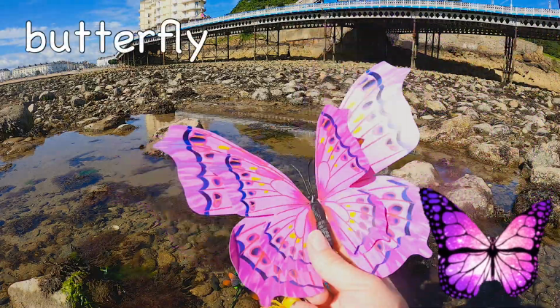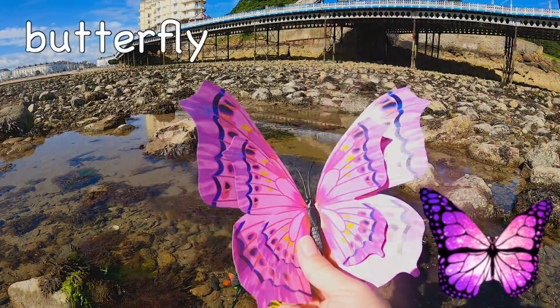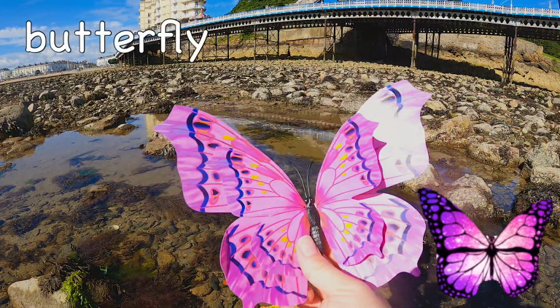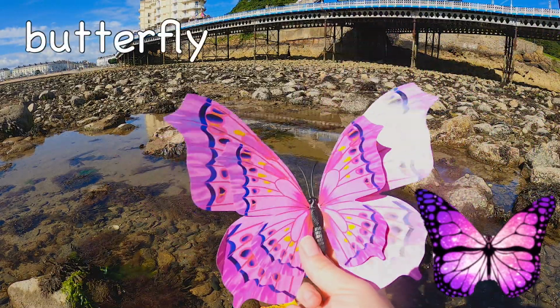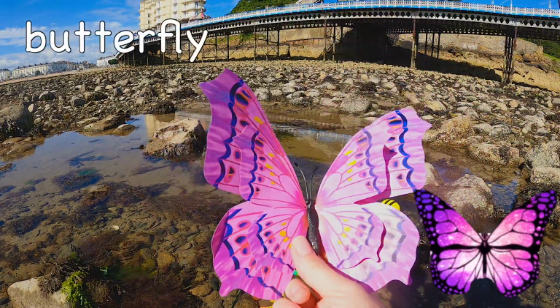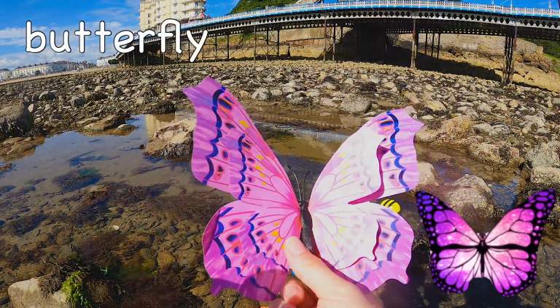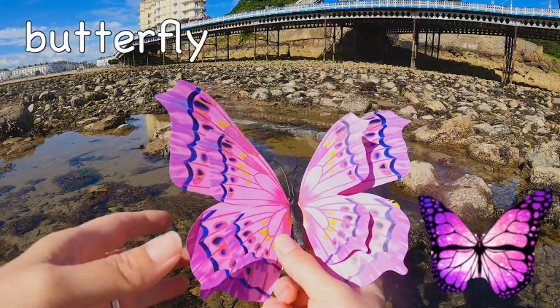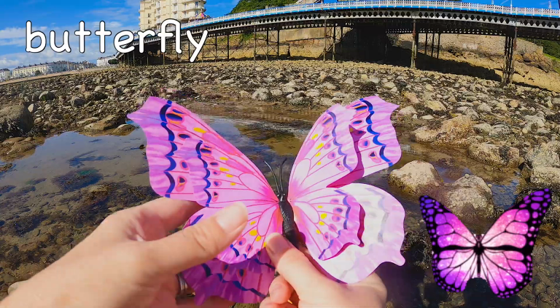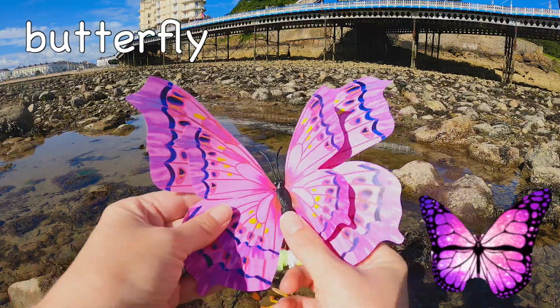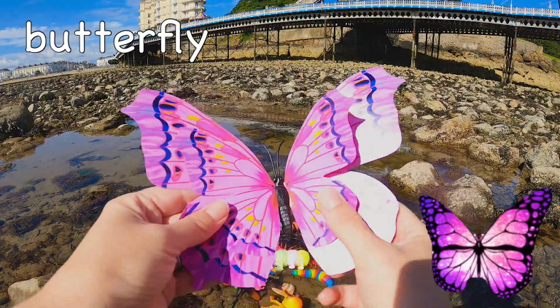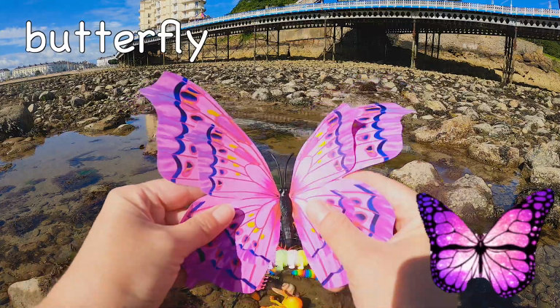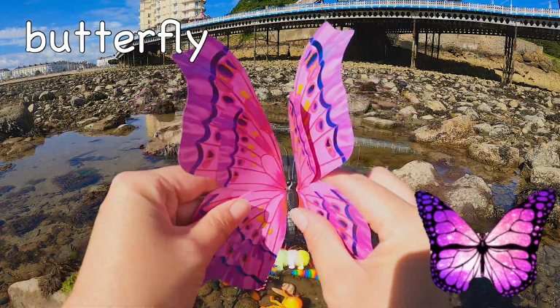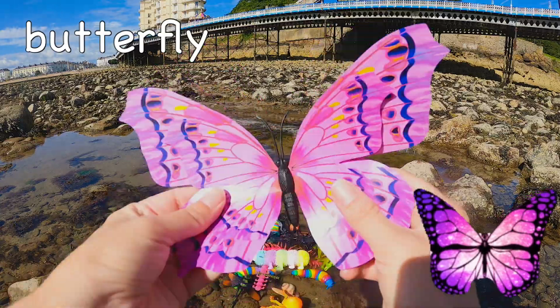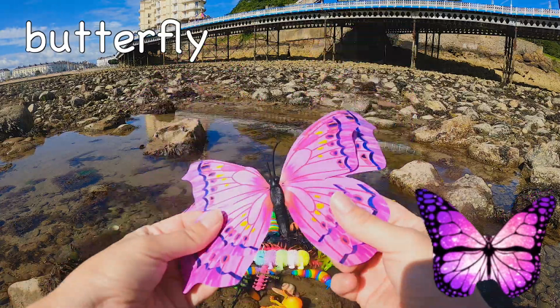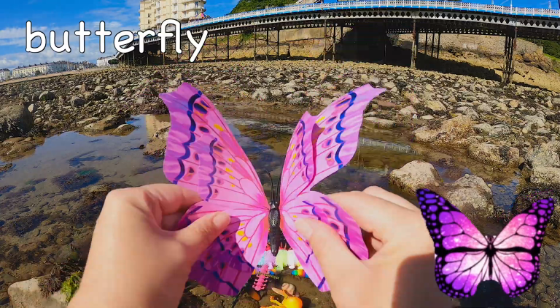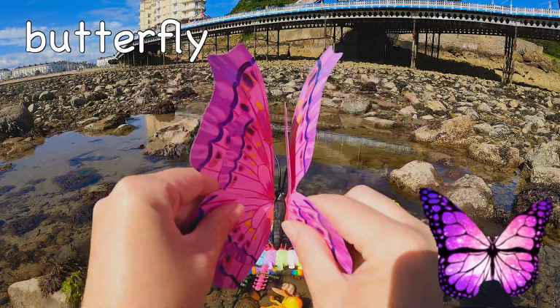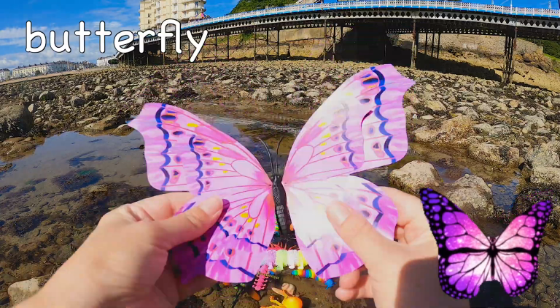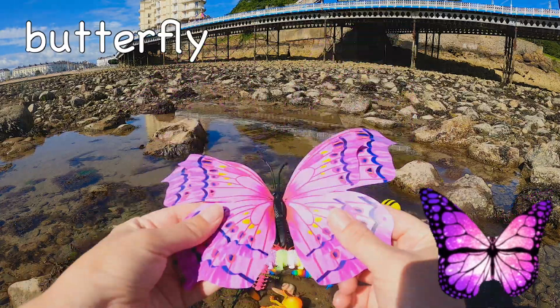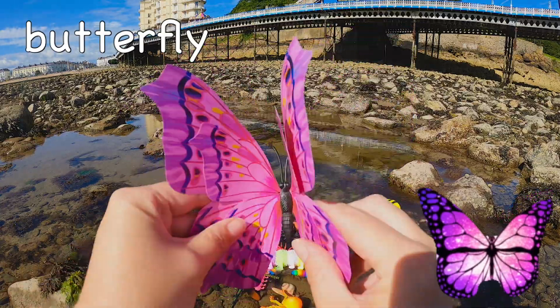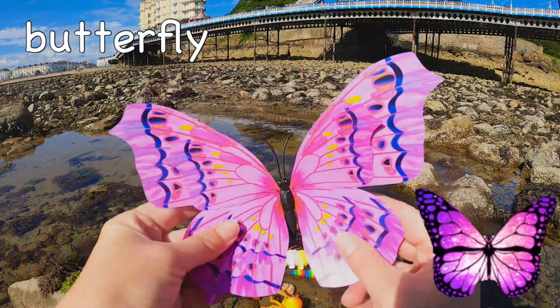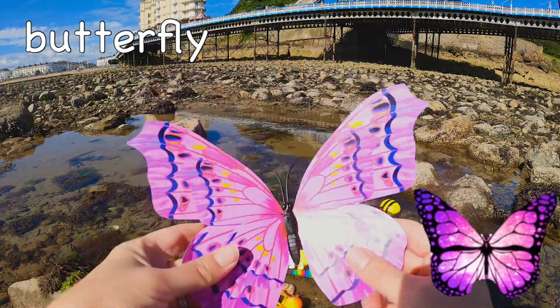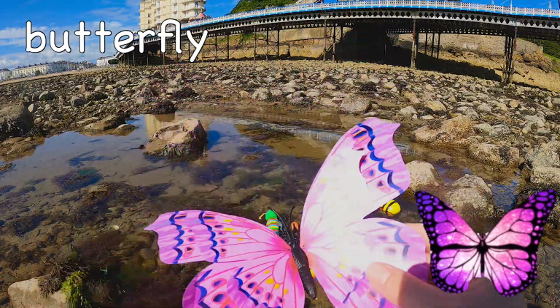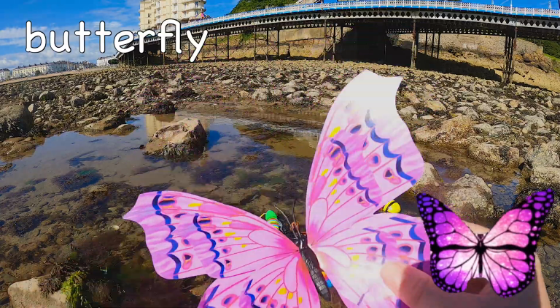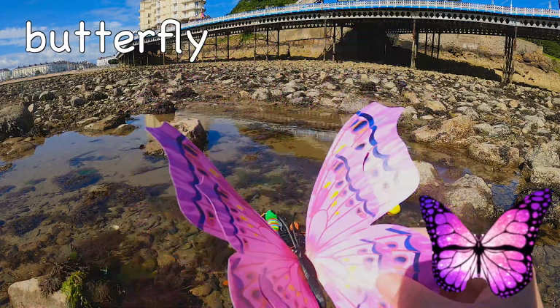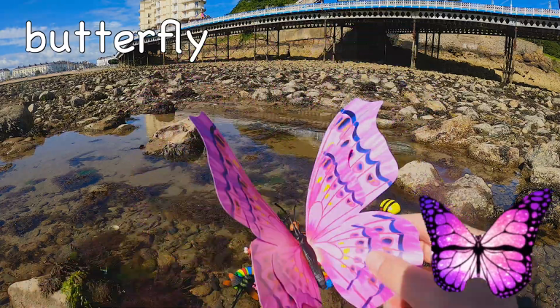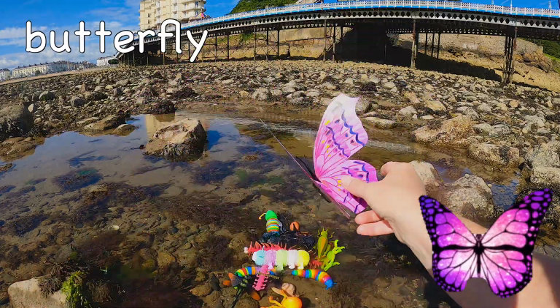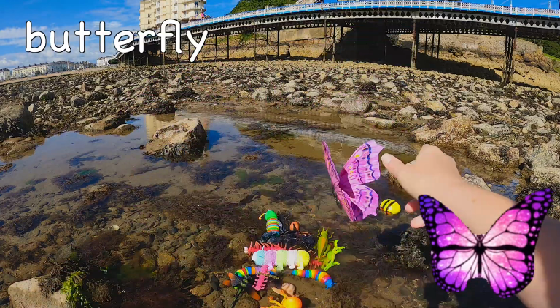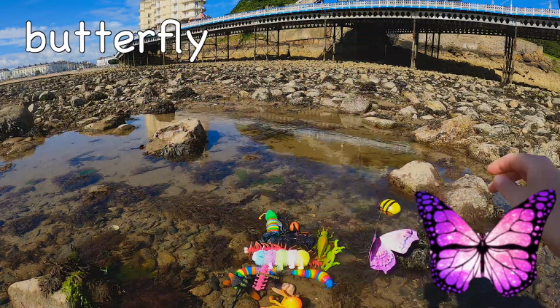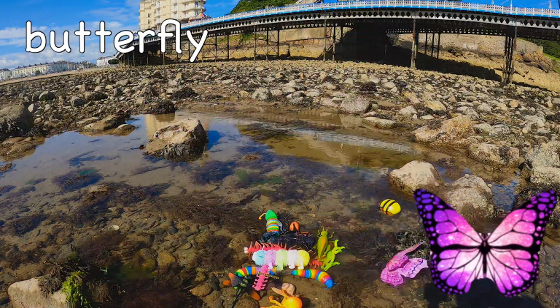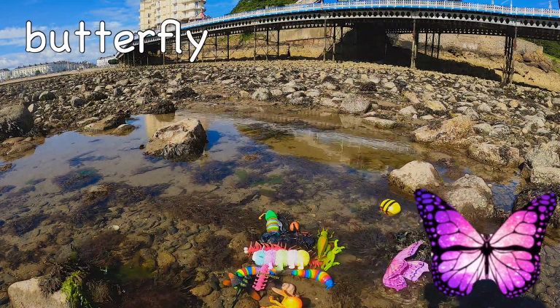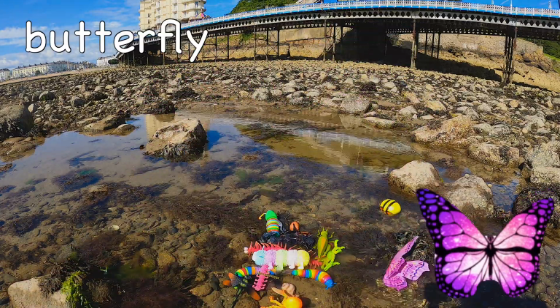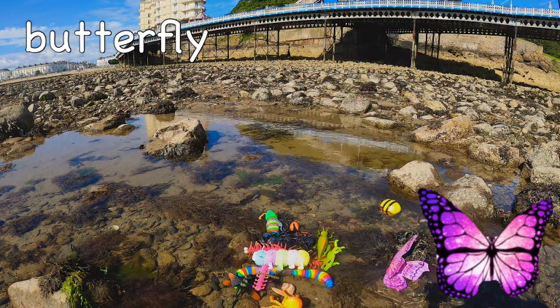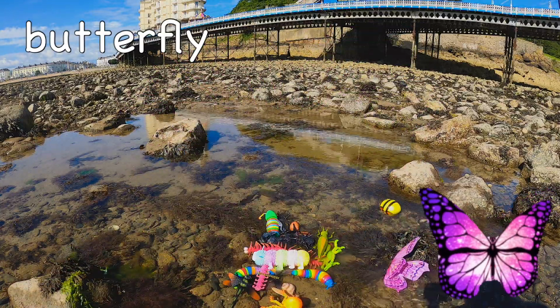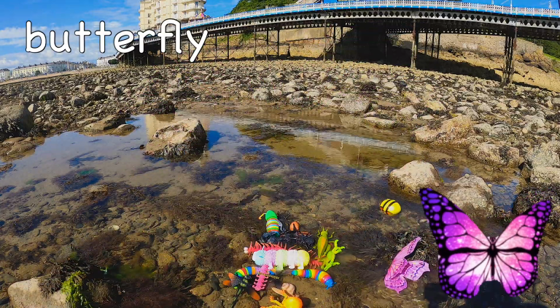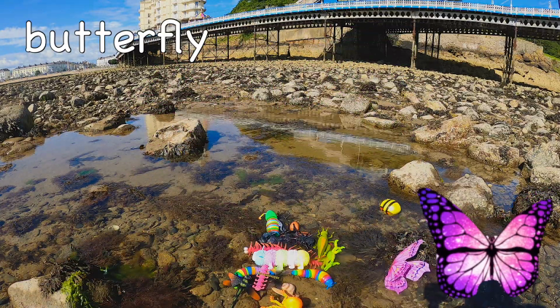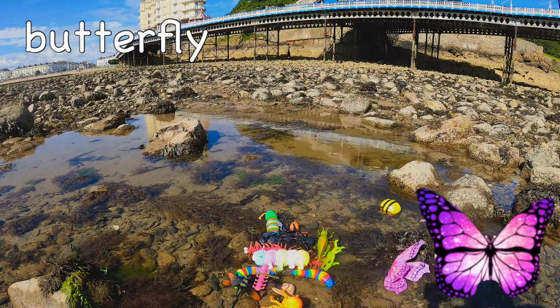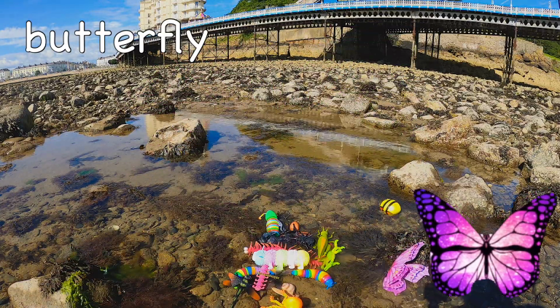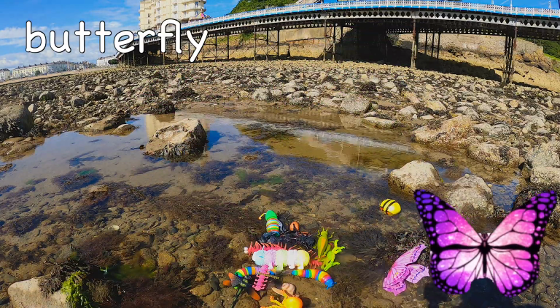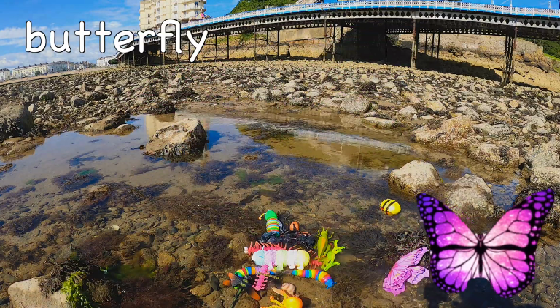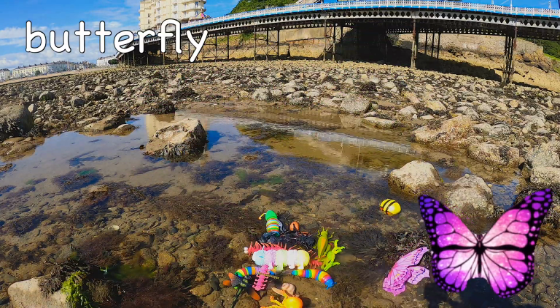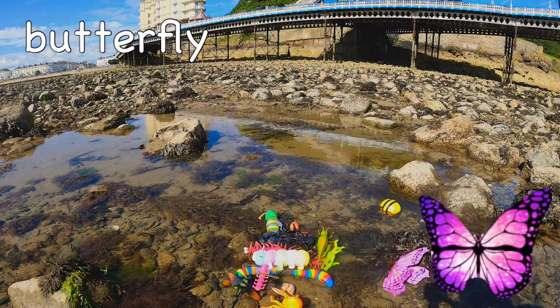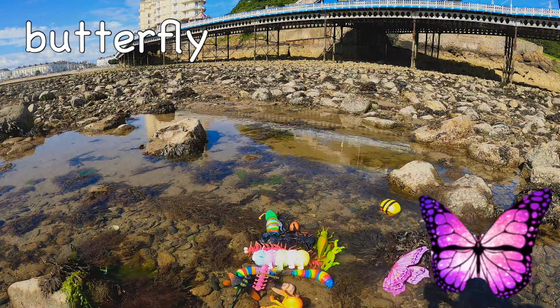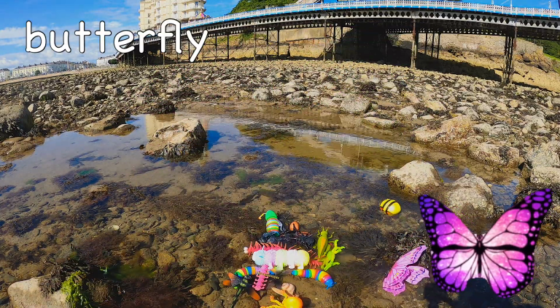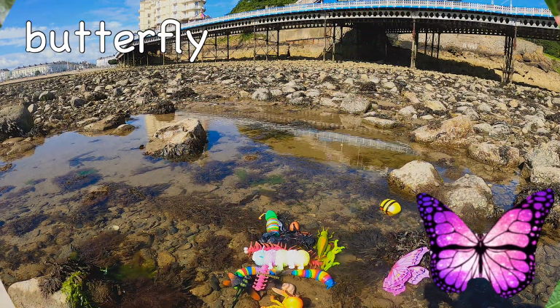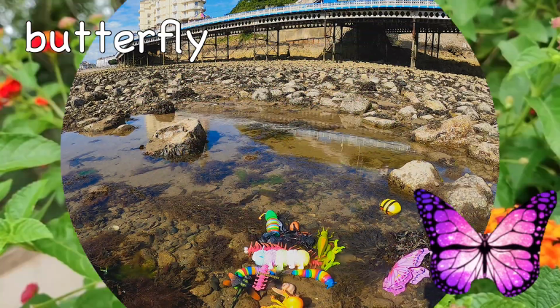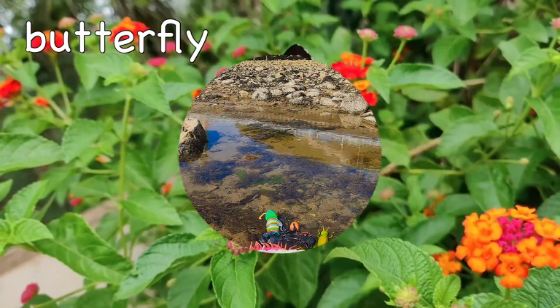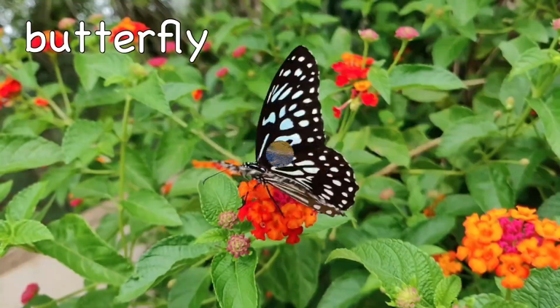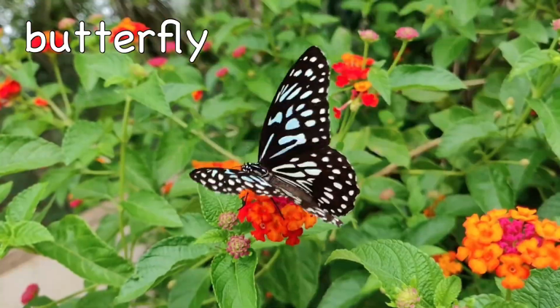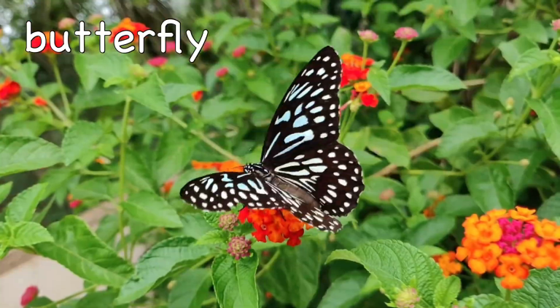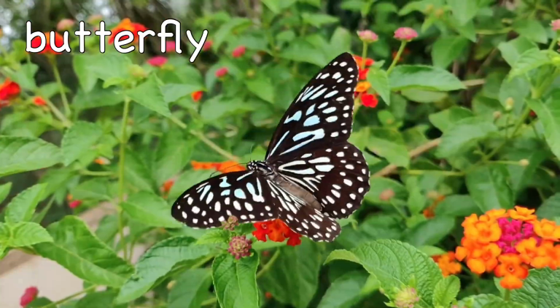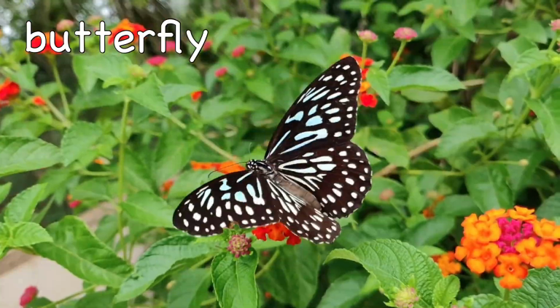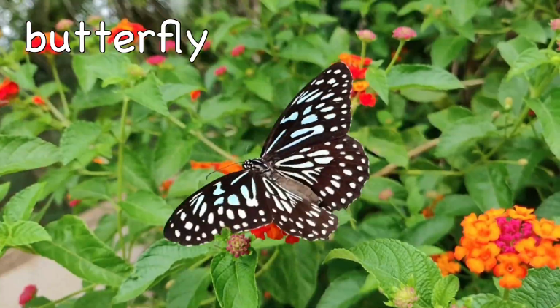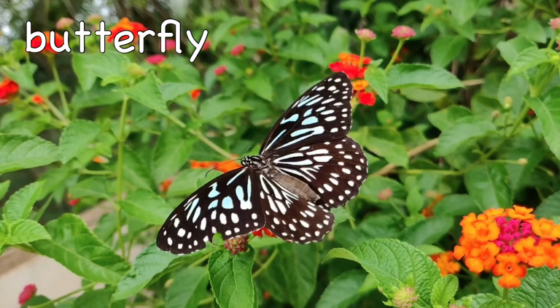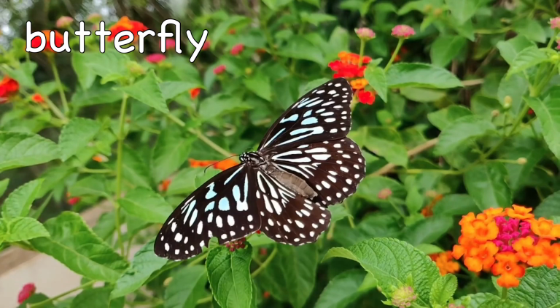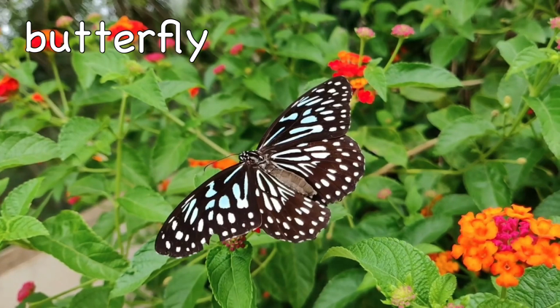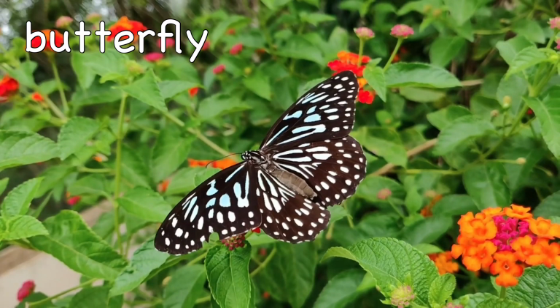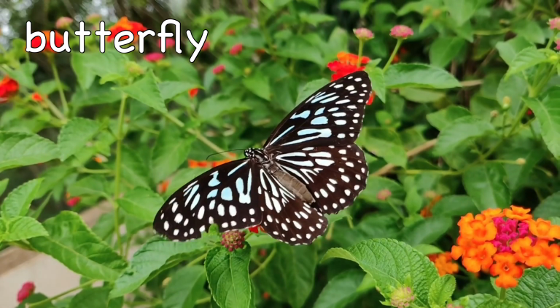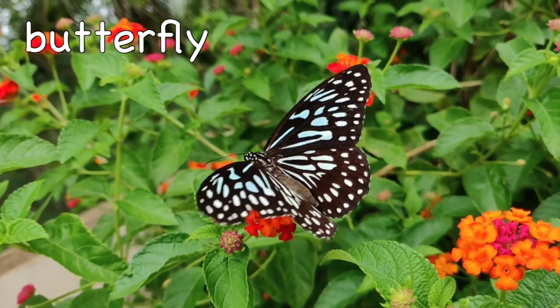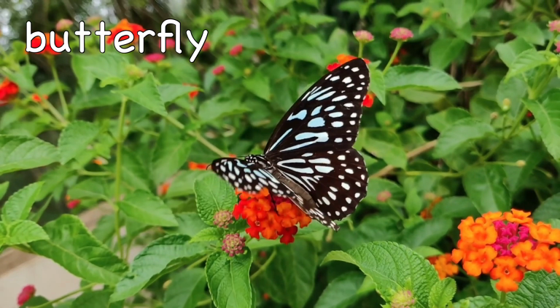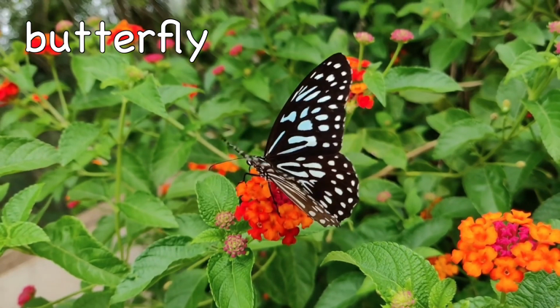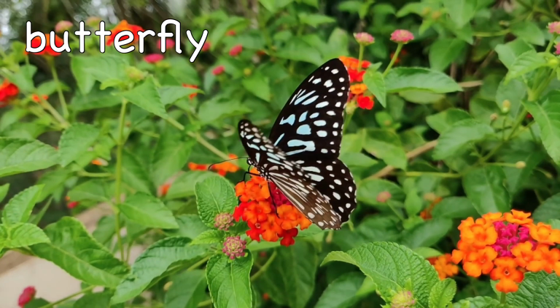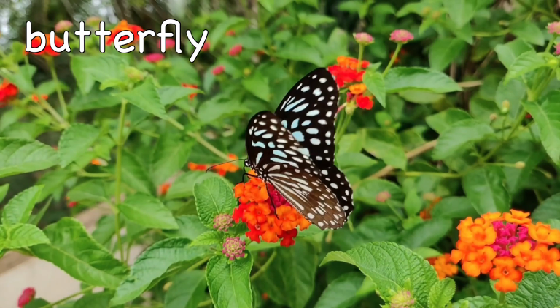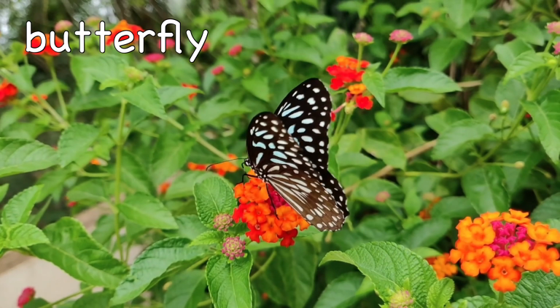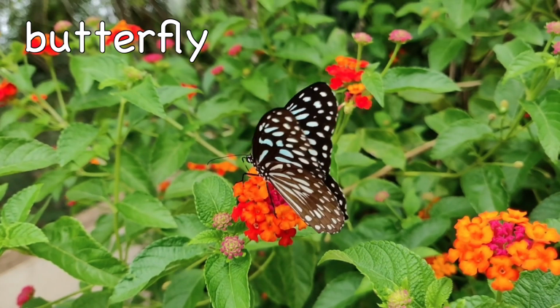Butterfly! Butterflies have four wings that are covered in tiny scales.